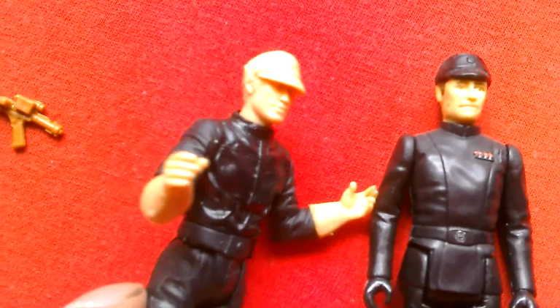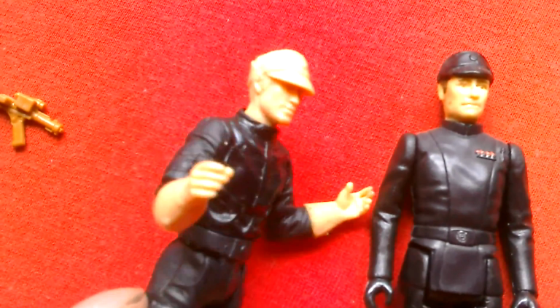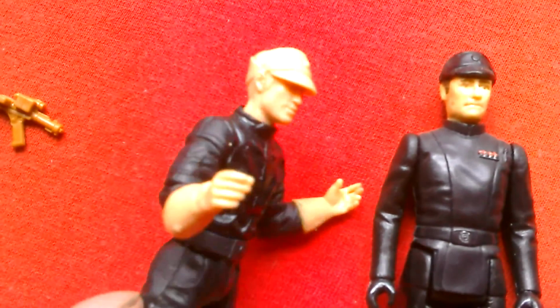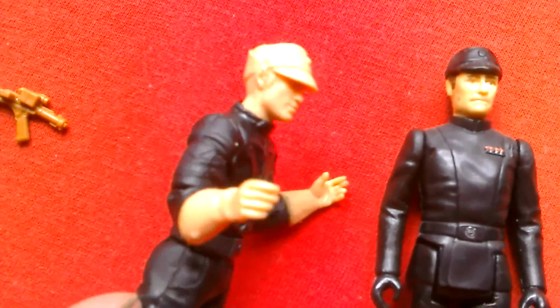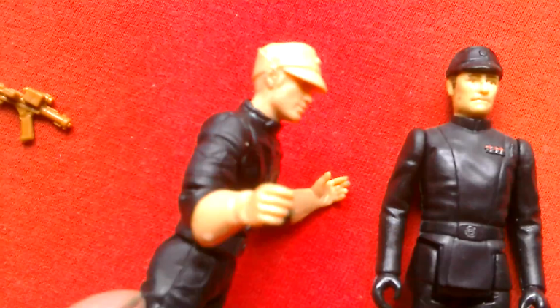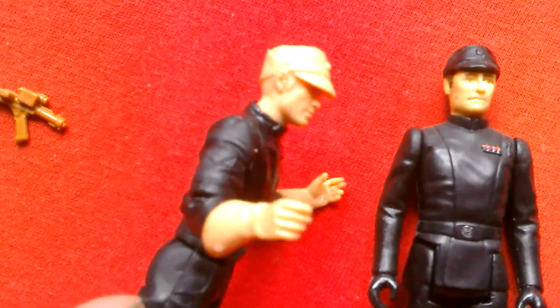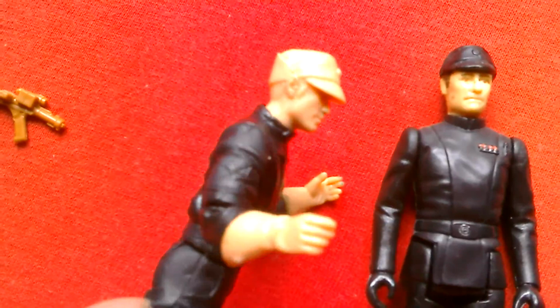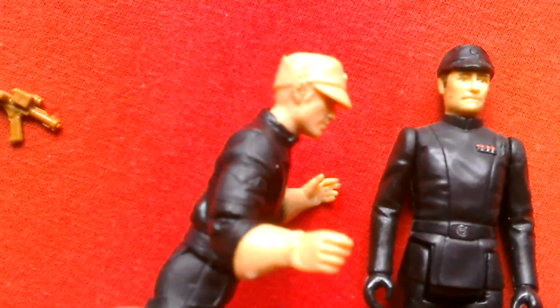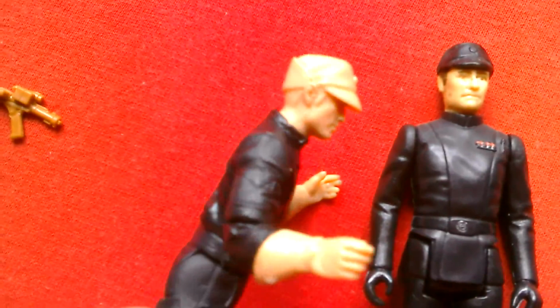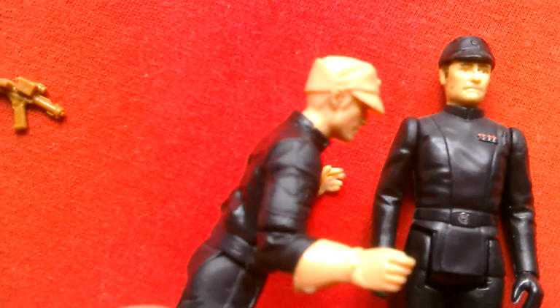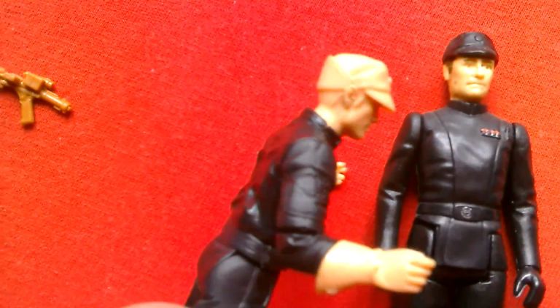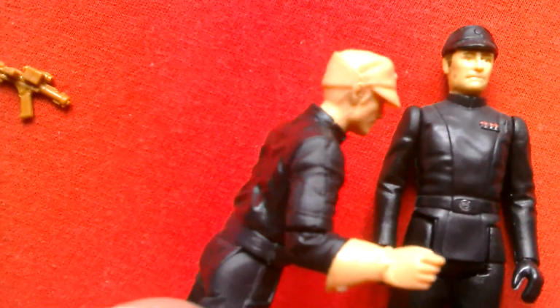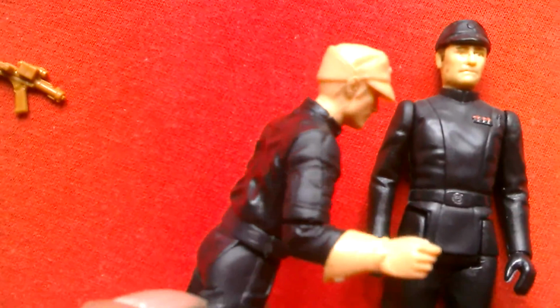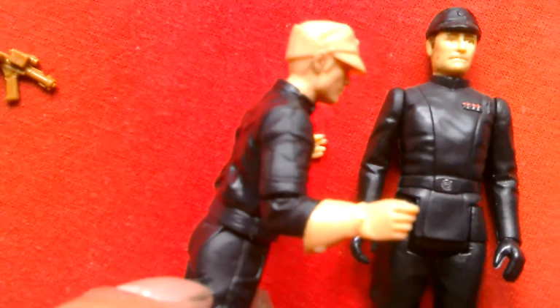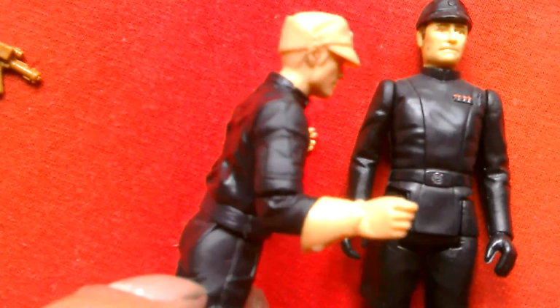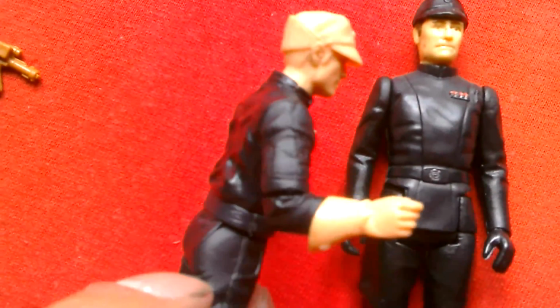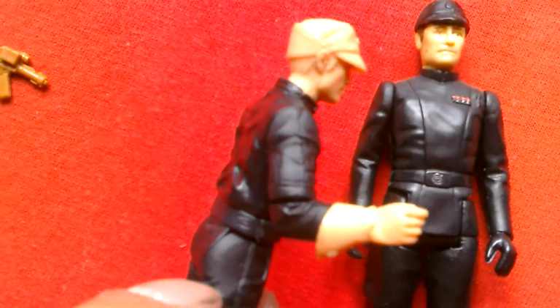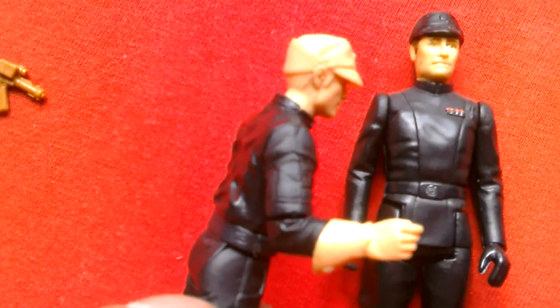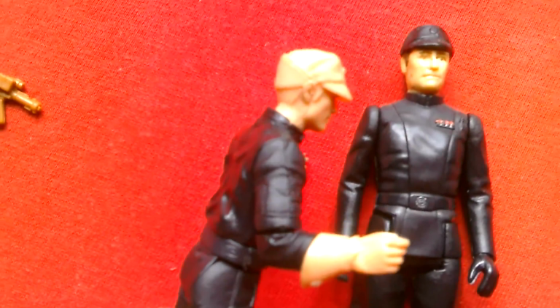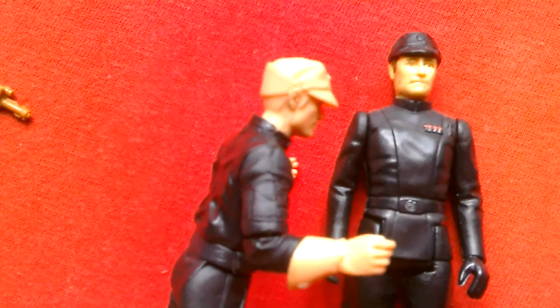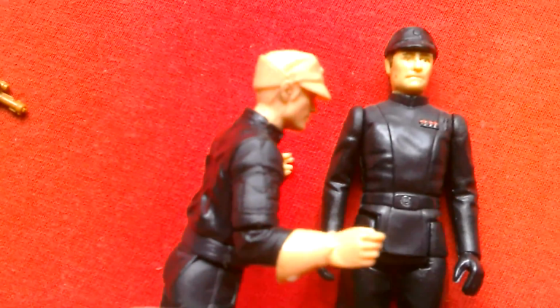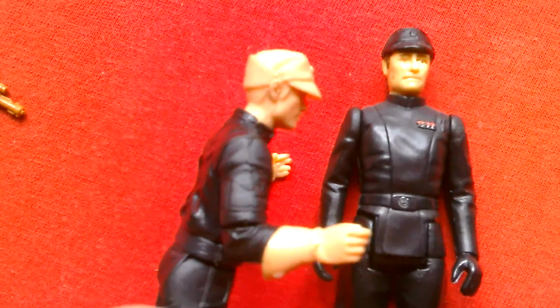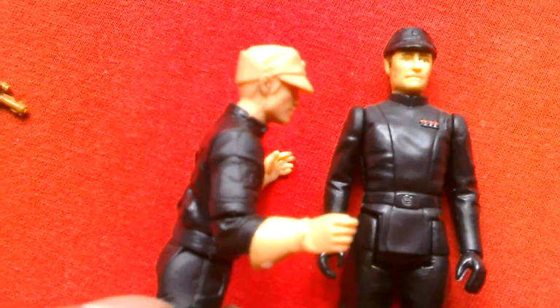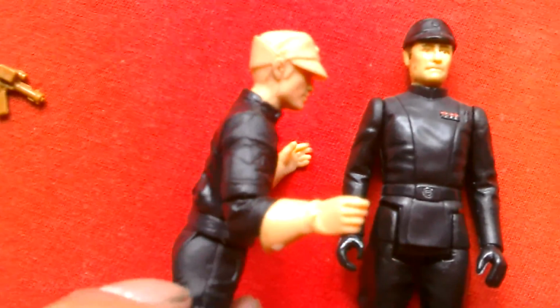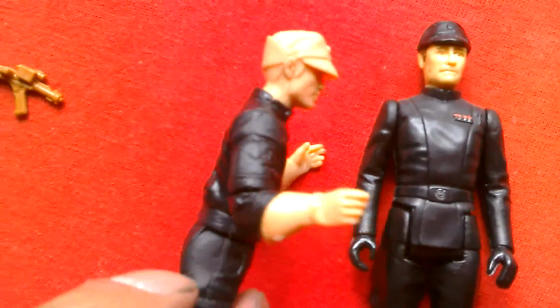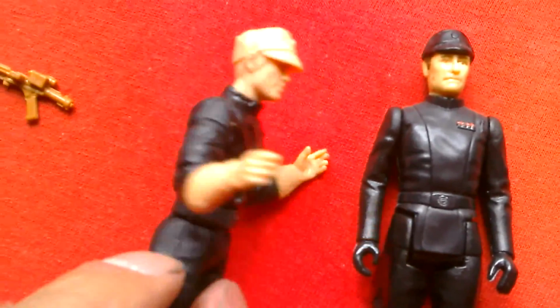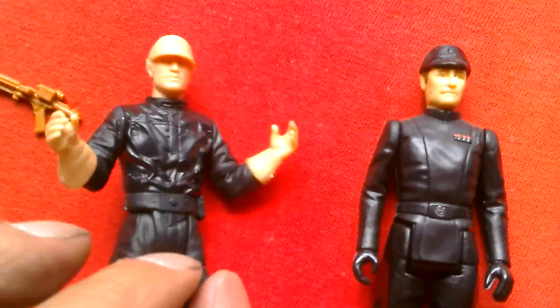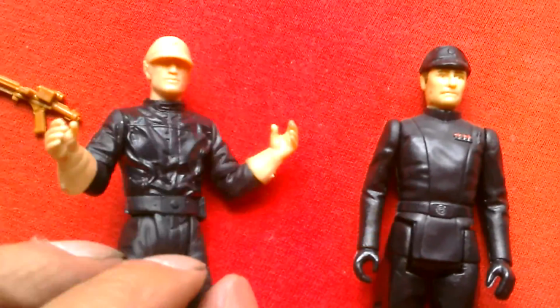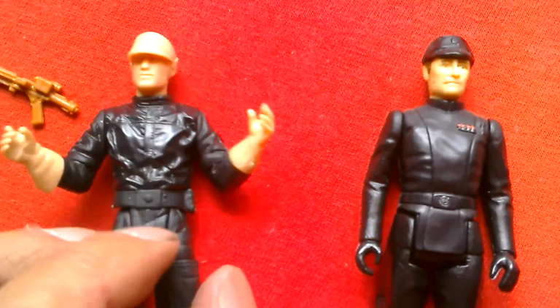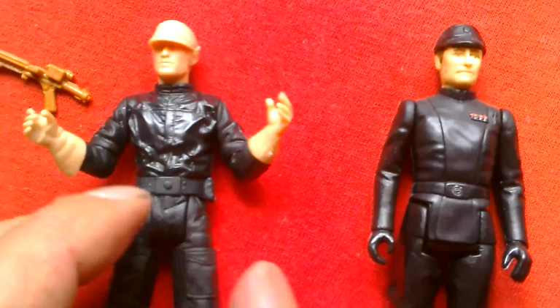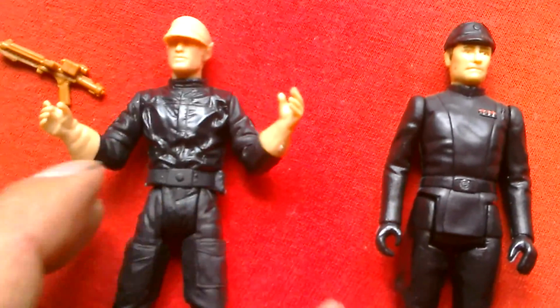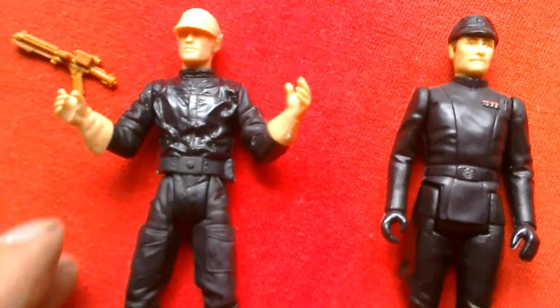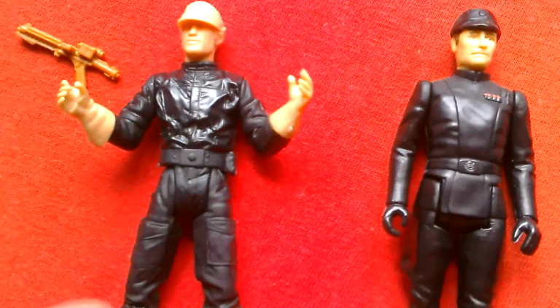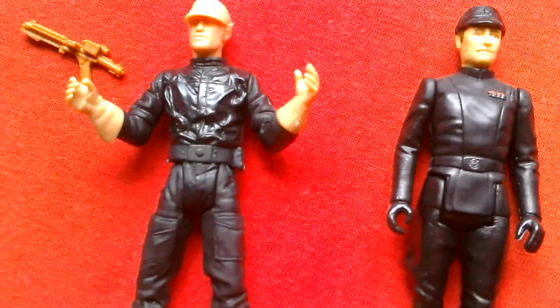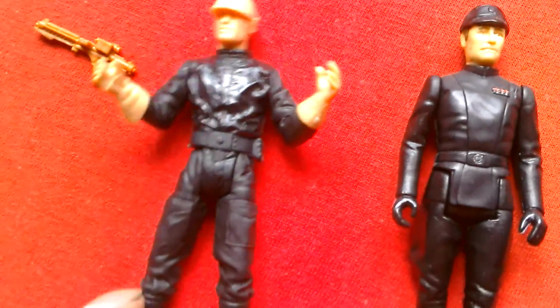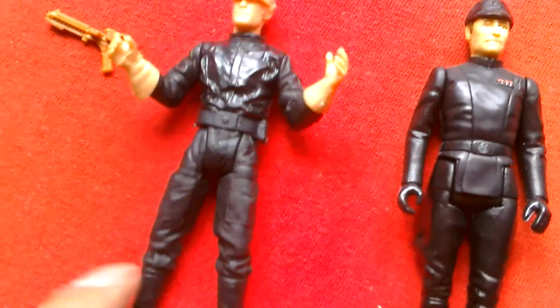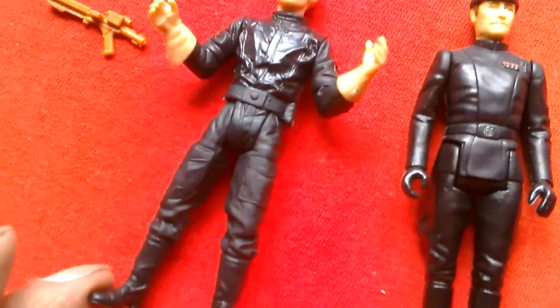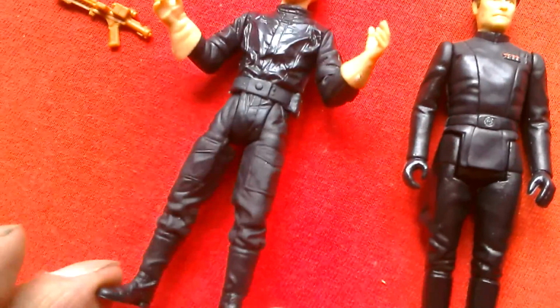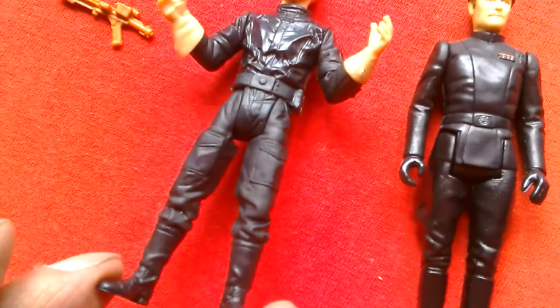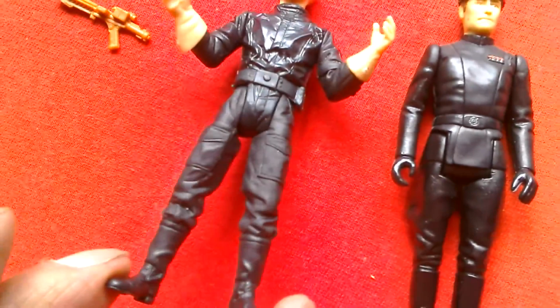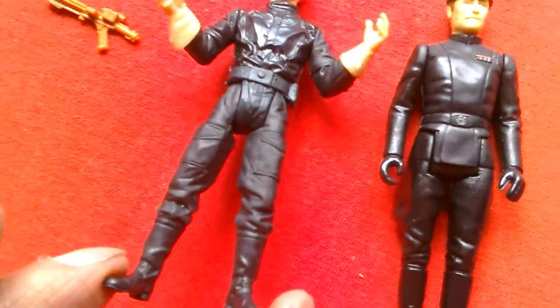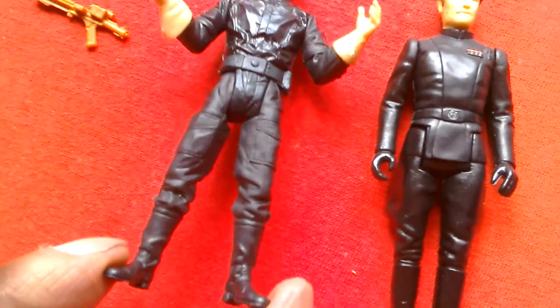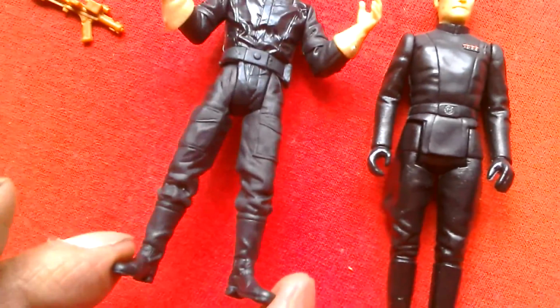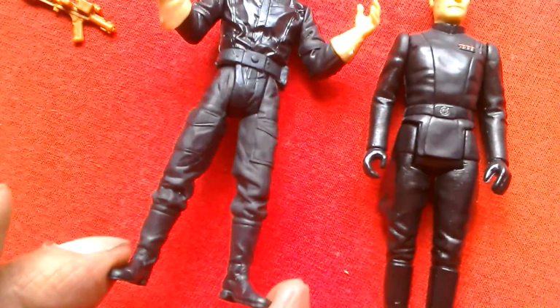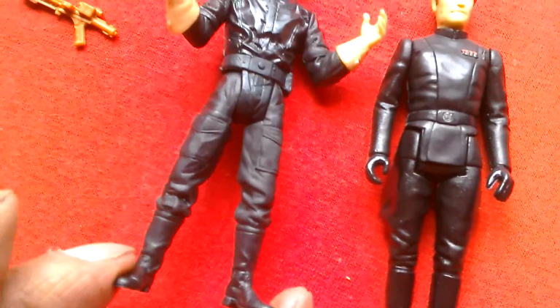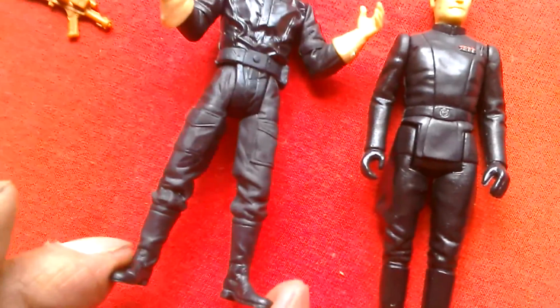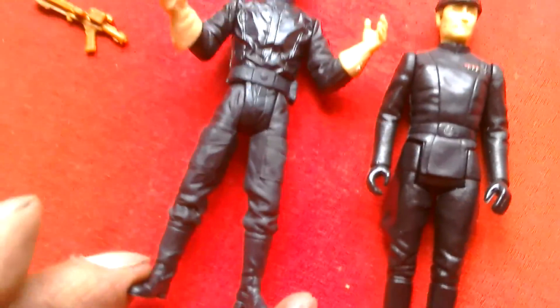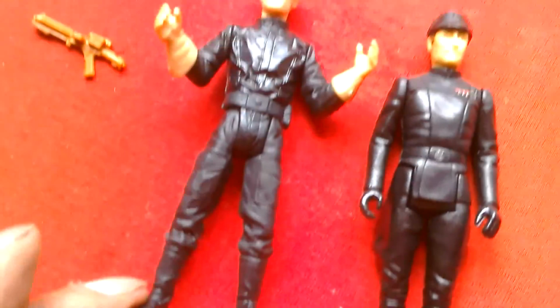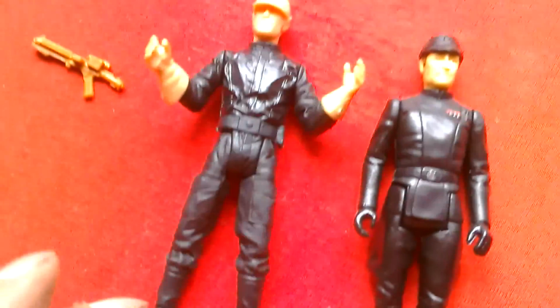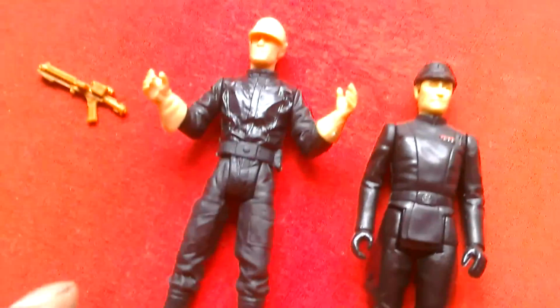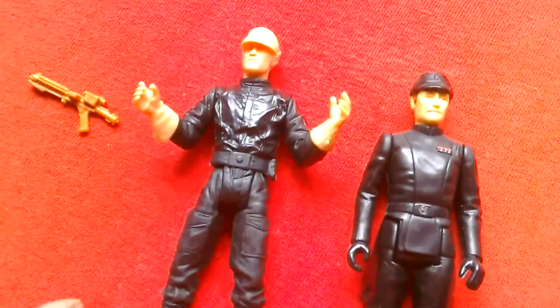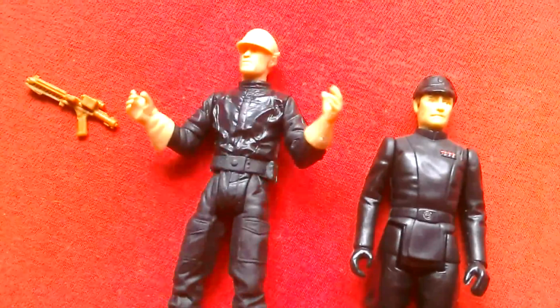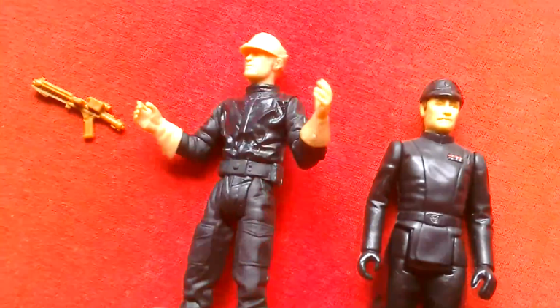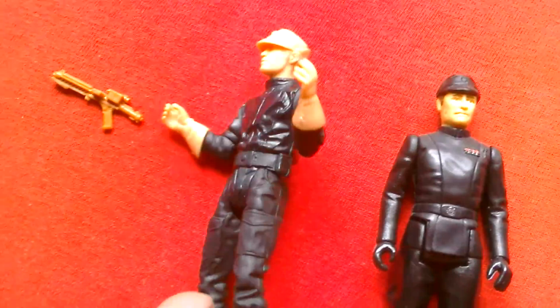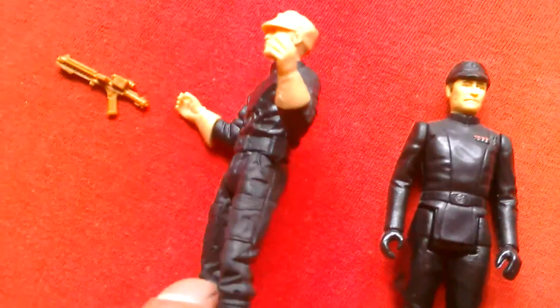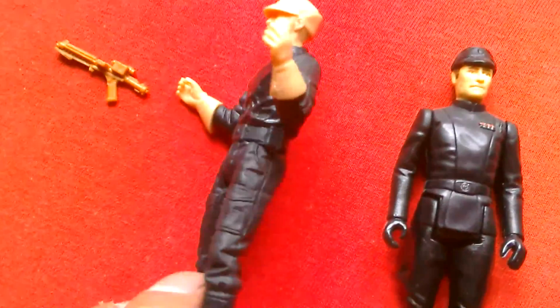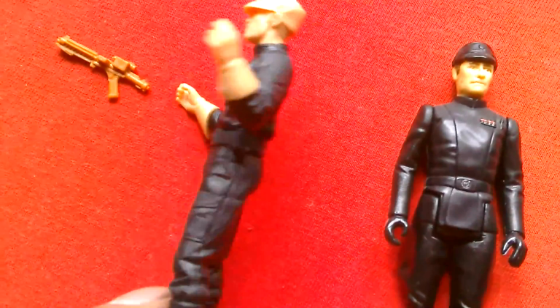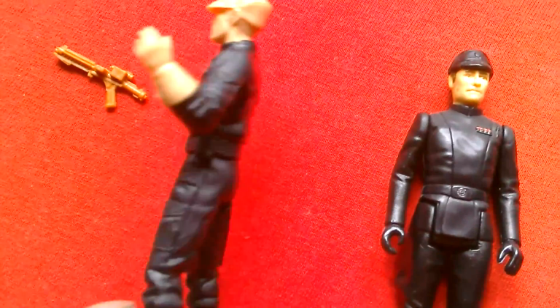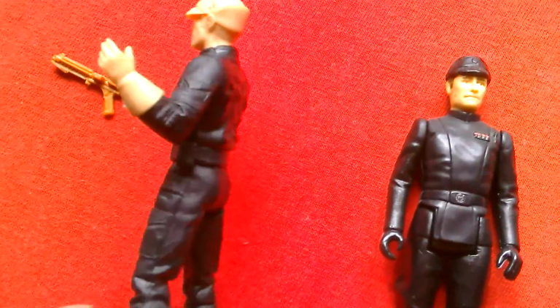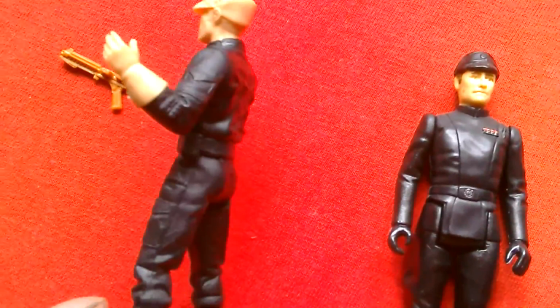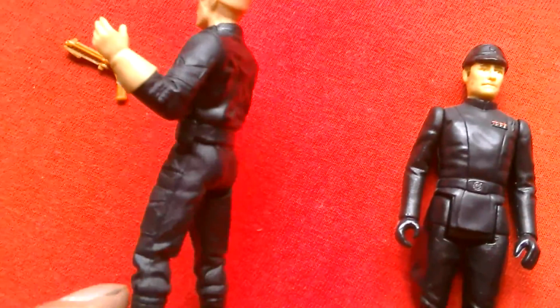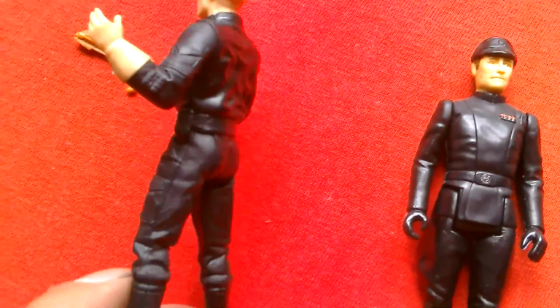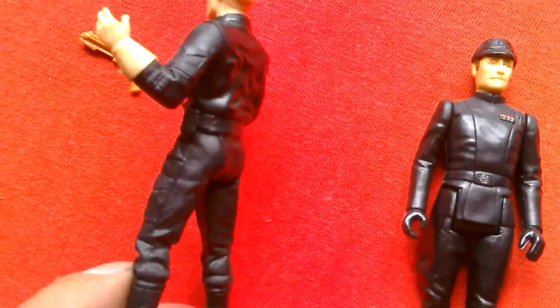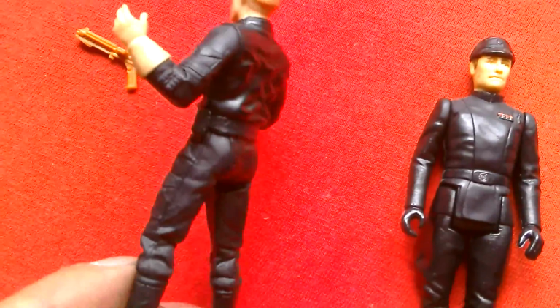This is a great figure. I'm glad I won it on eBay — buy it now.